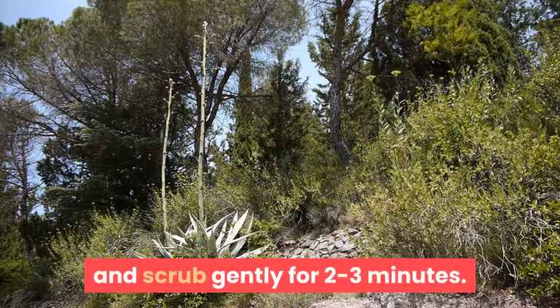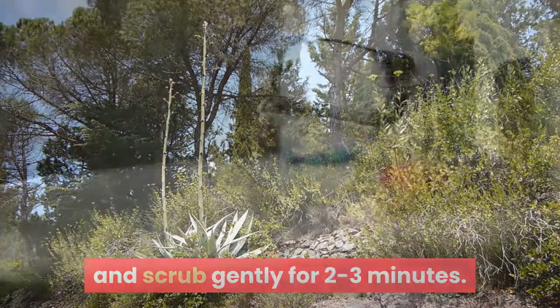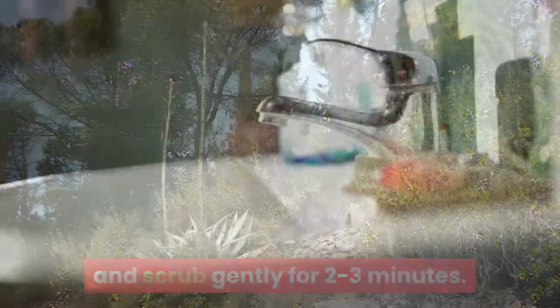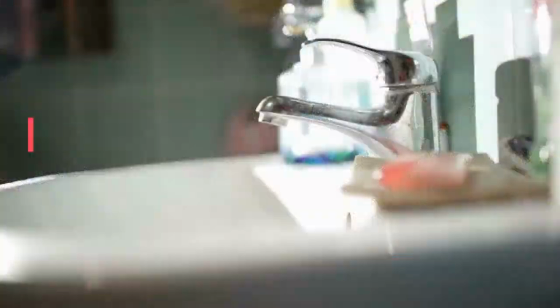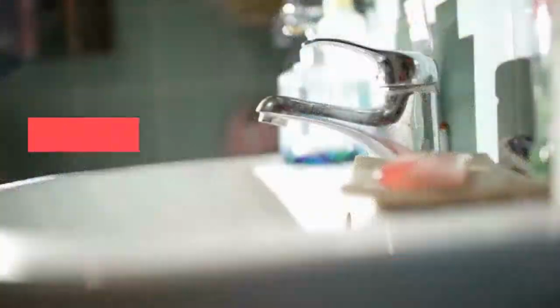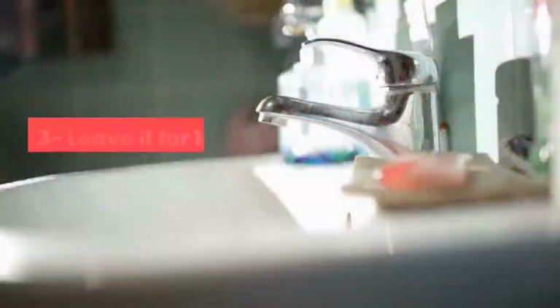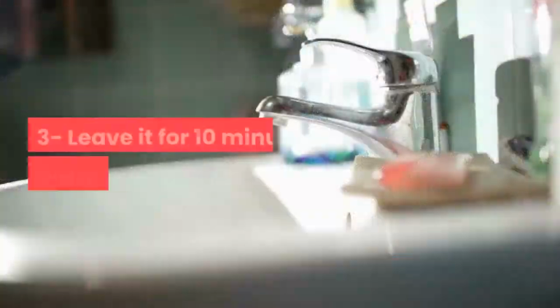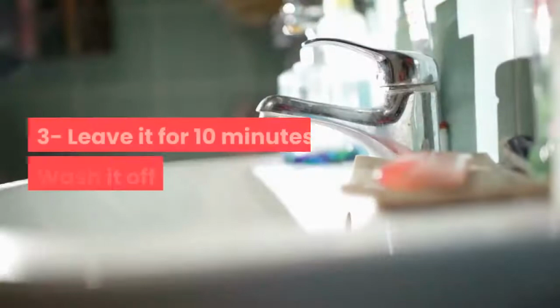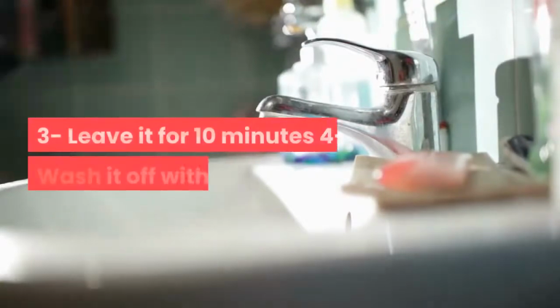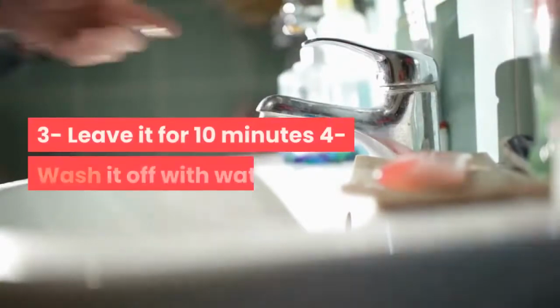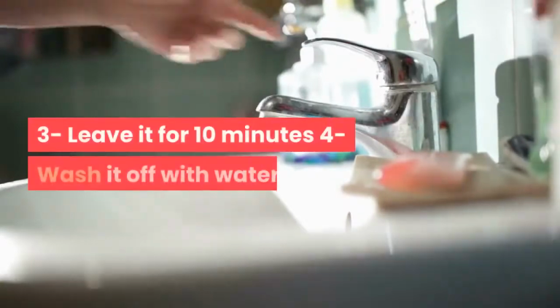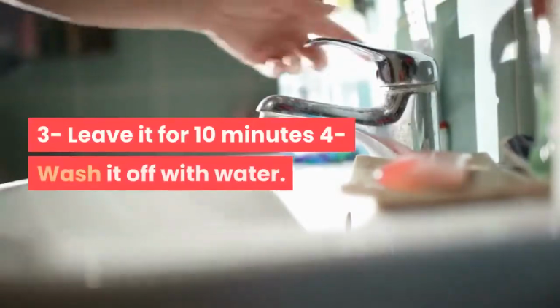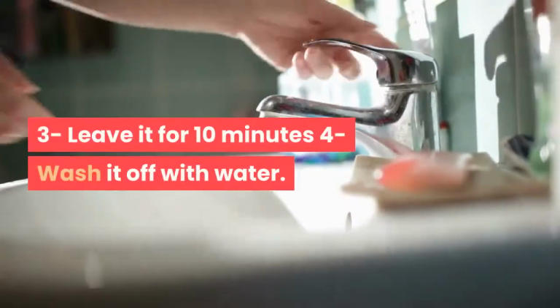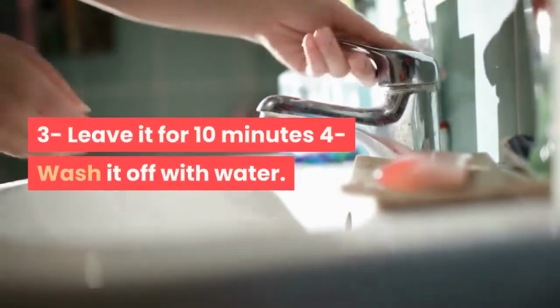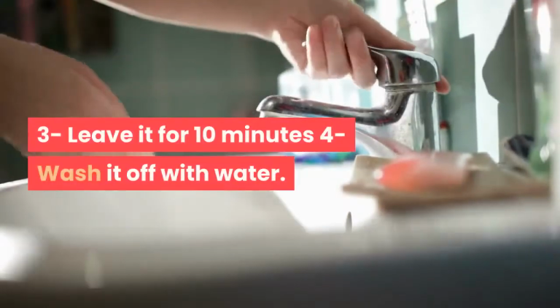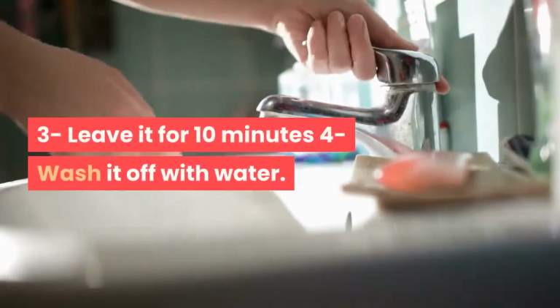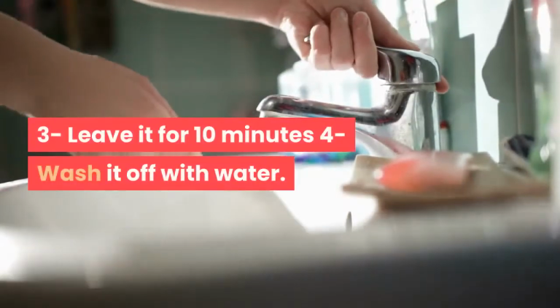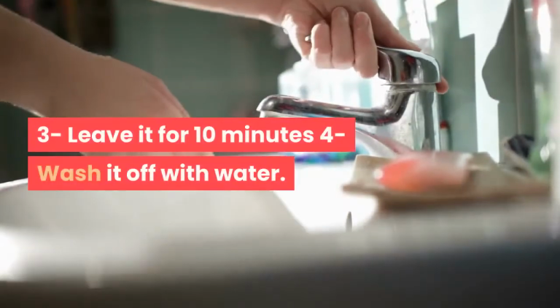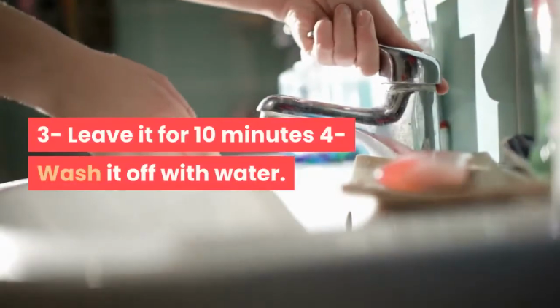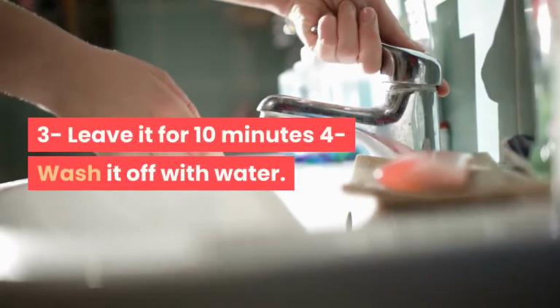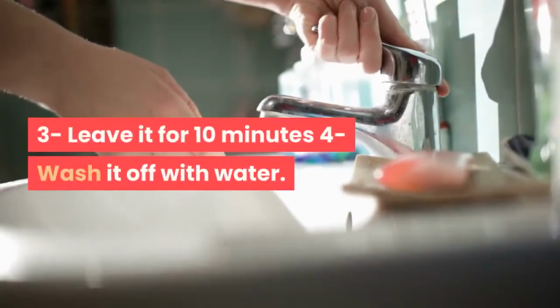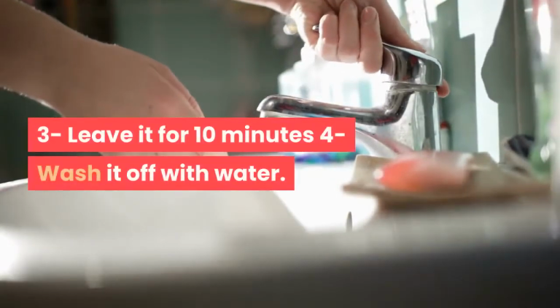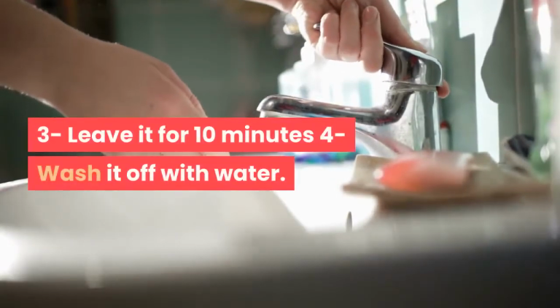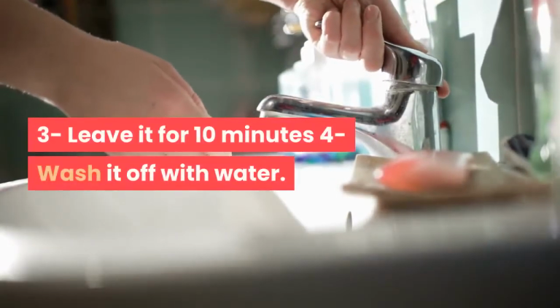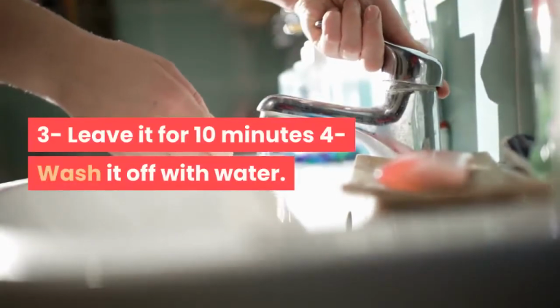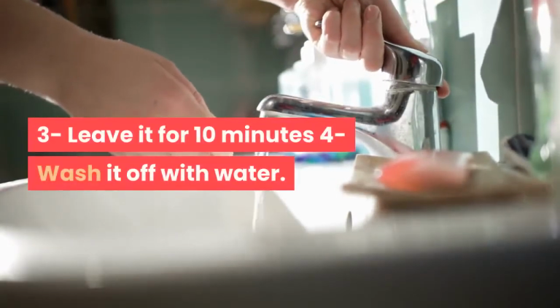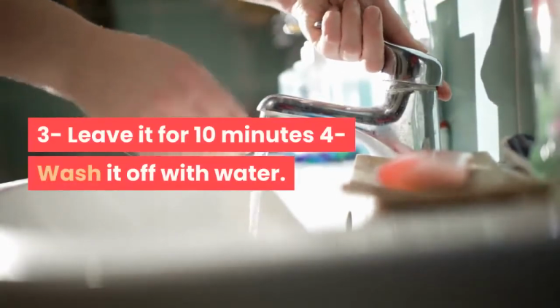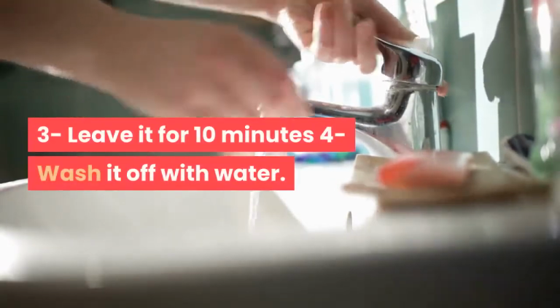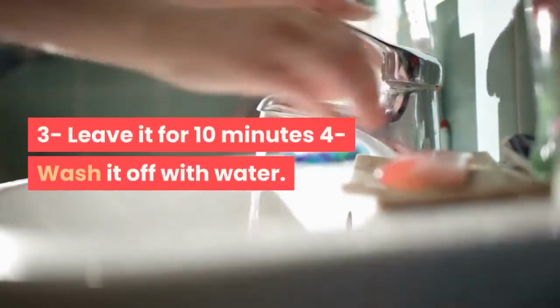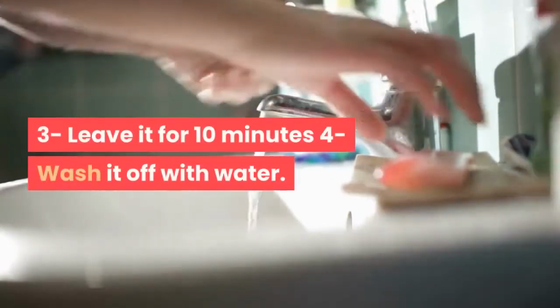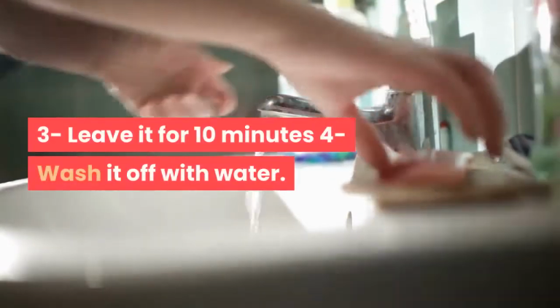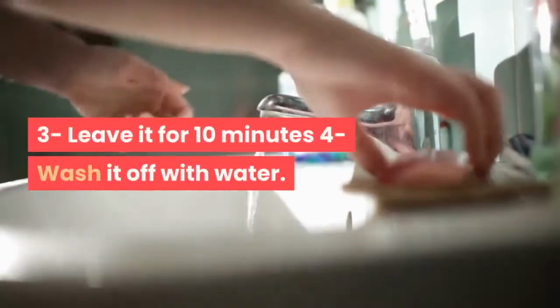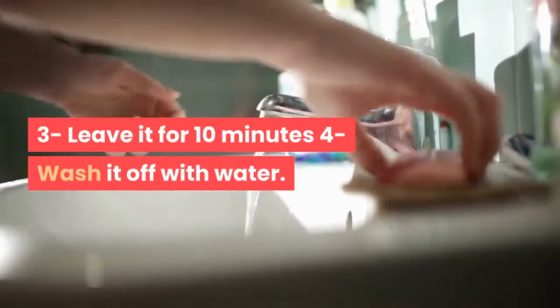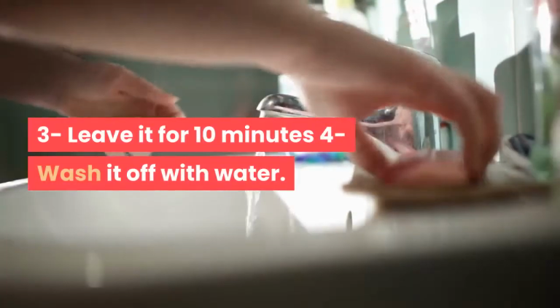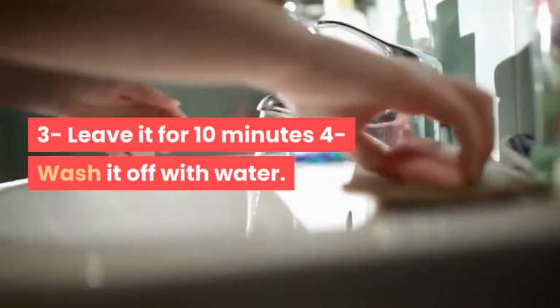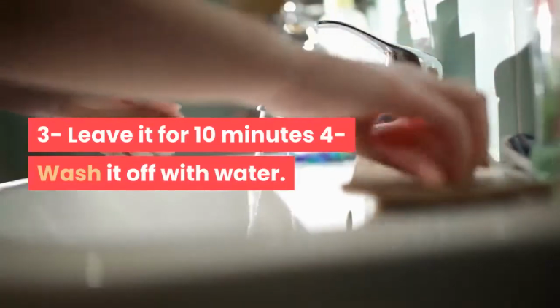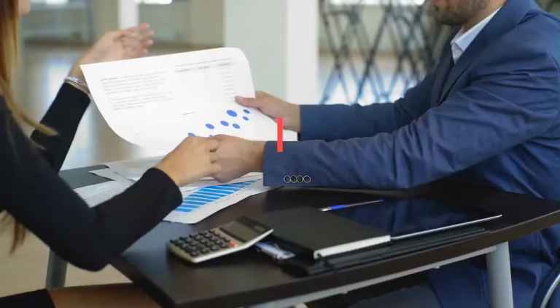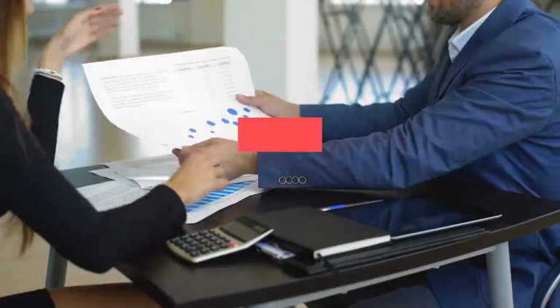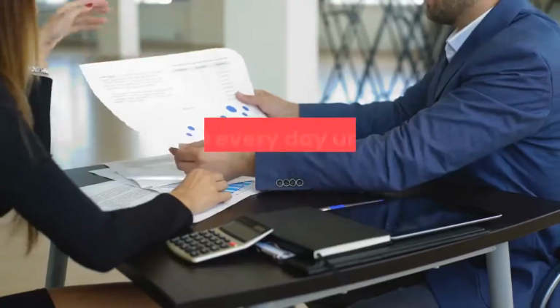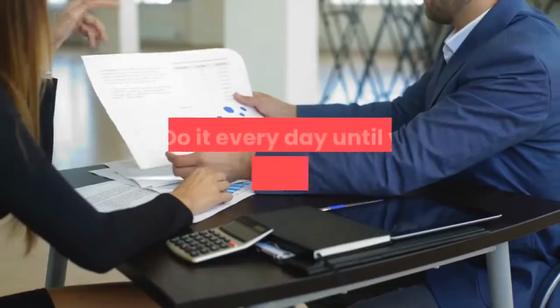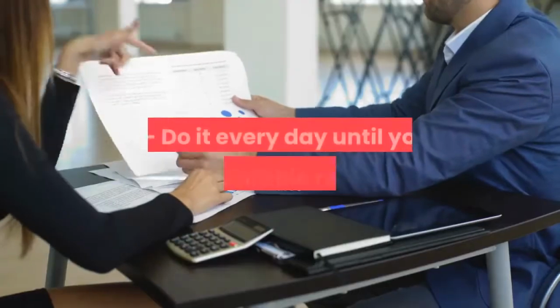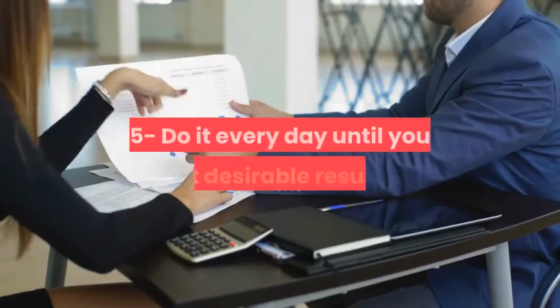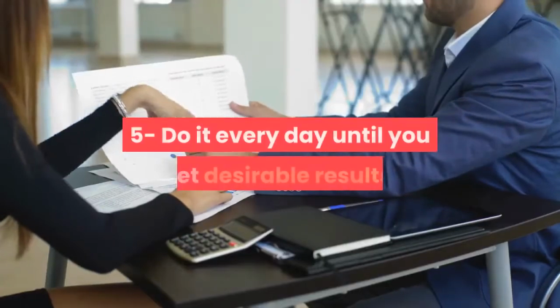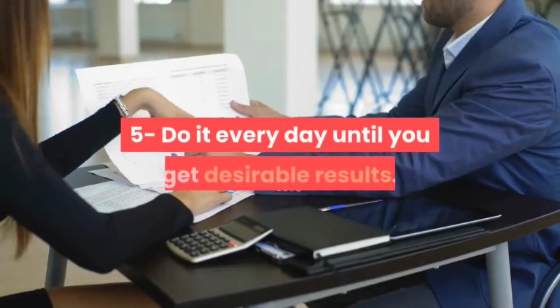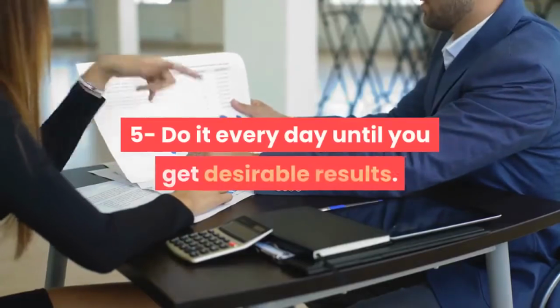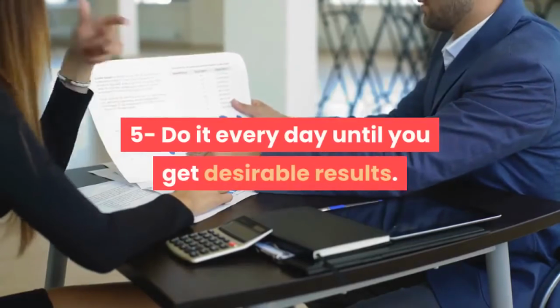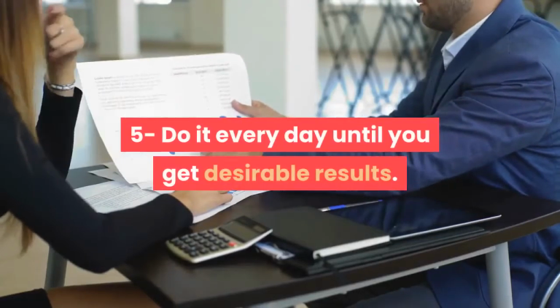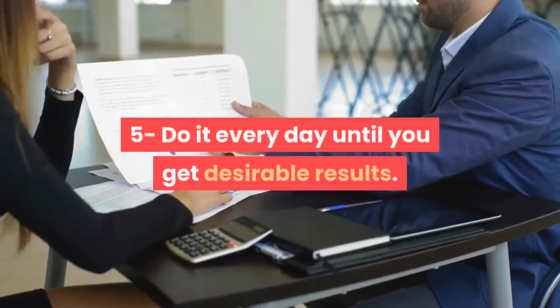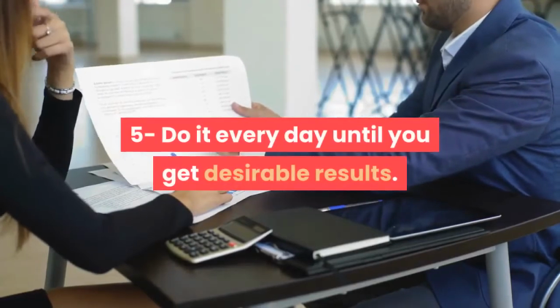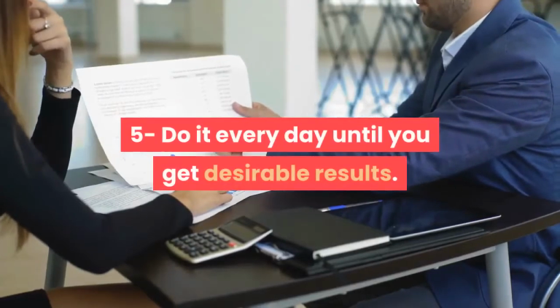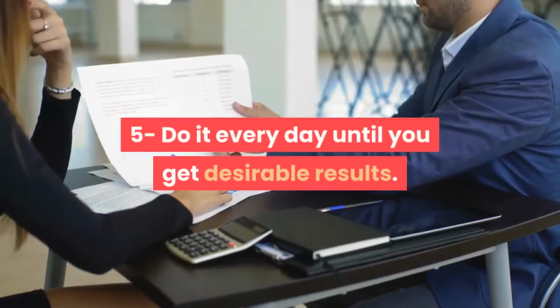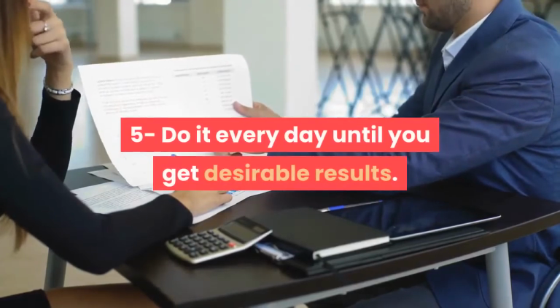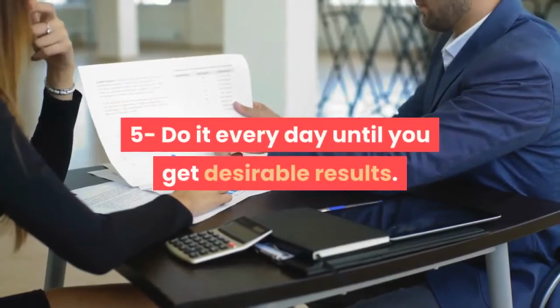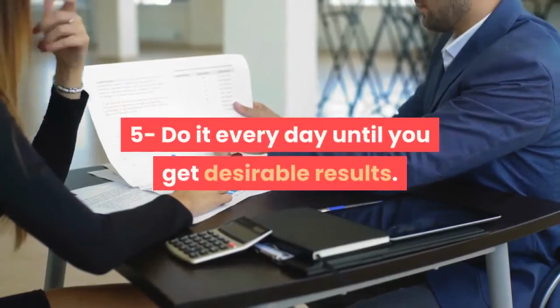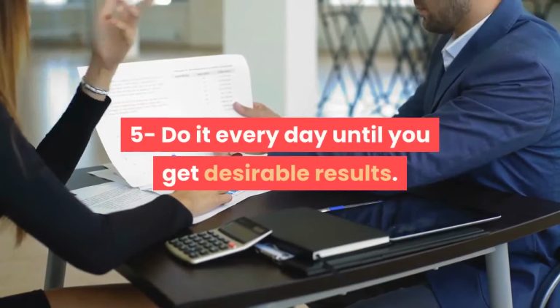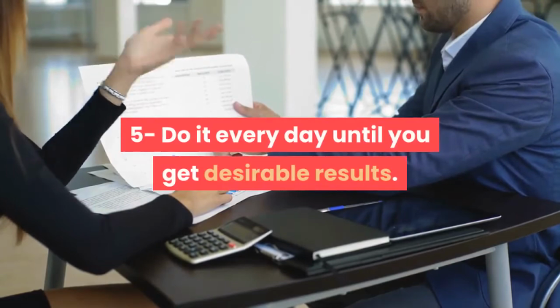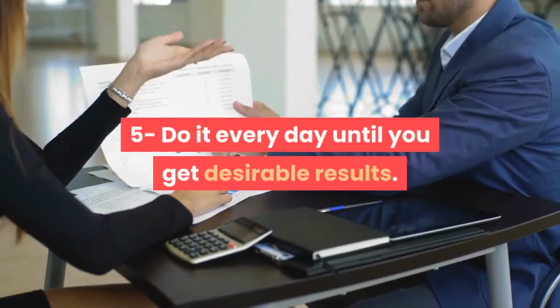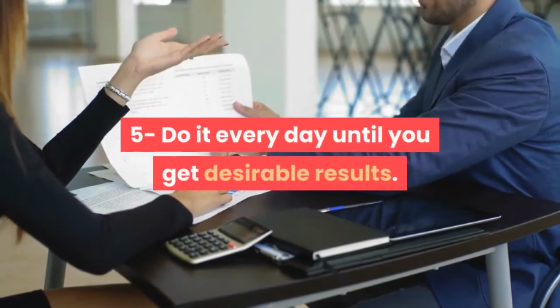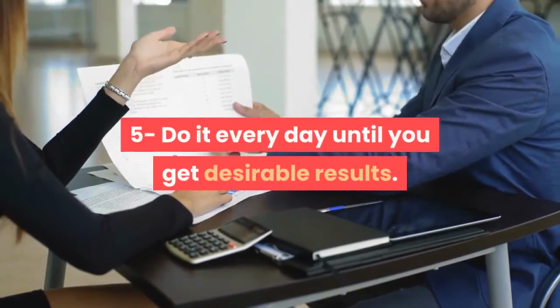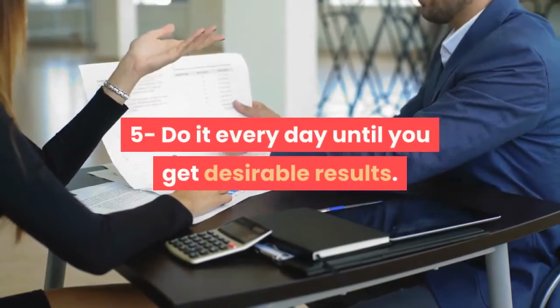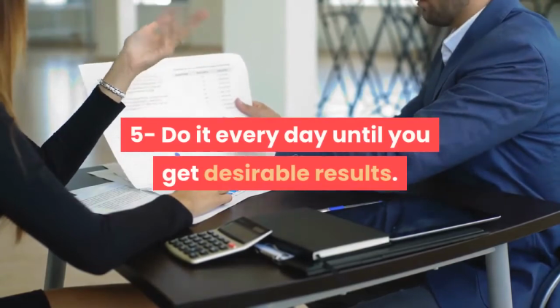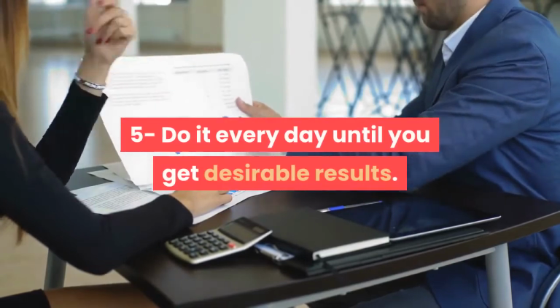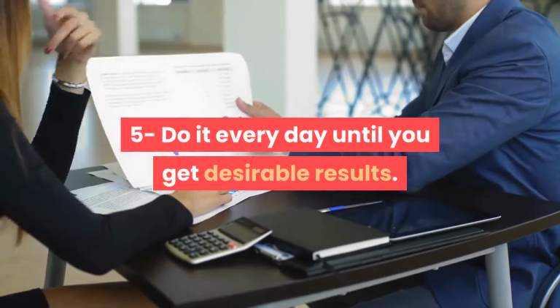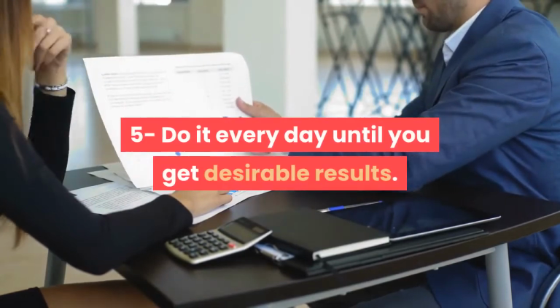3. Leave it for 10 minutes. 4. Wash it off with water. 5. Do it every day until you get desirable results.